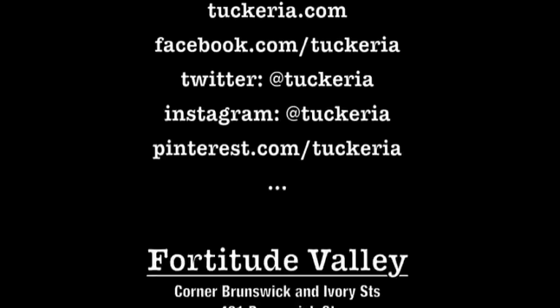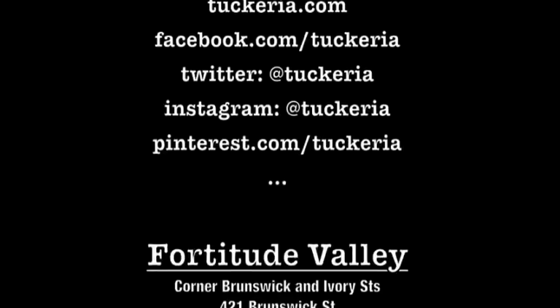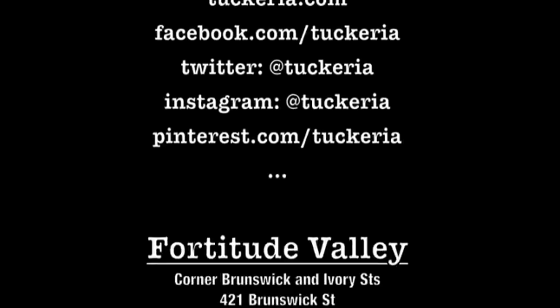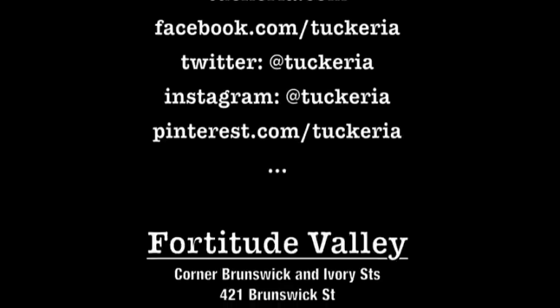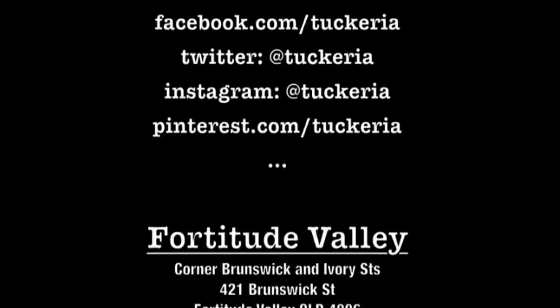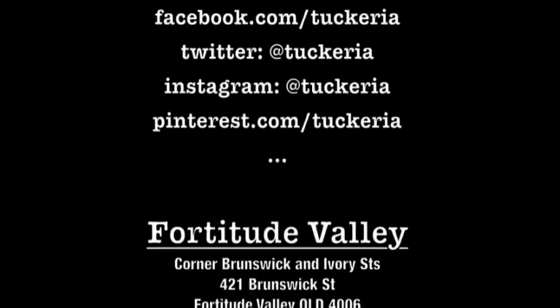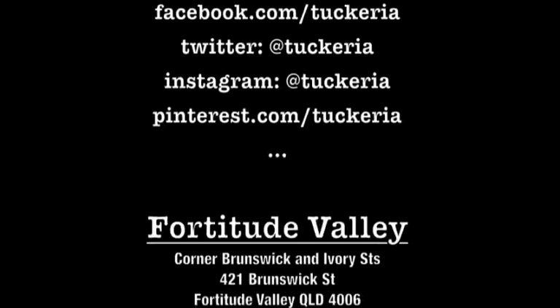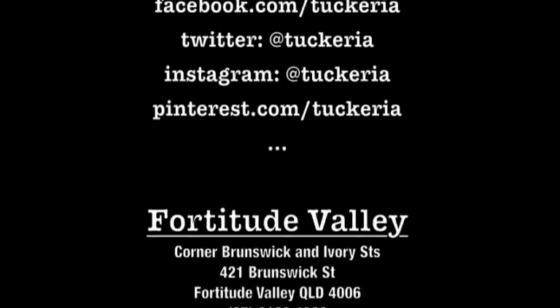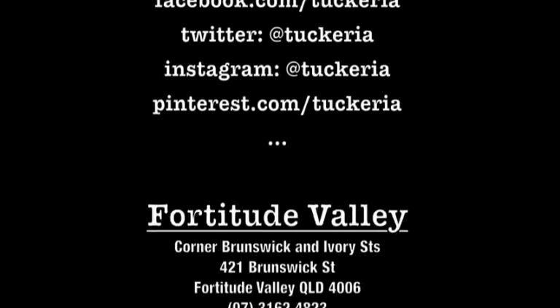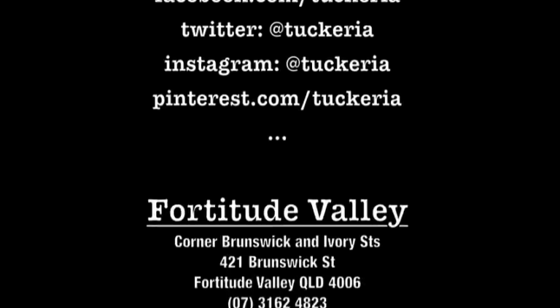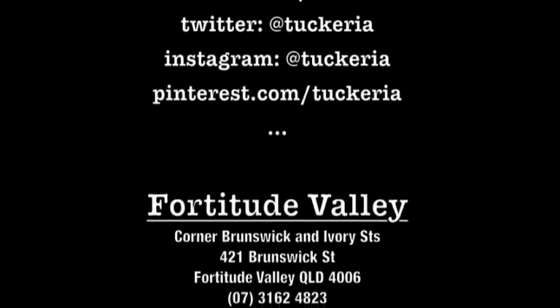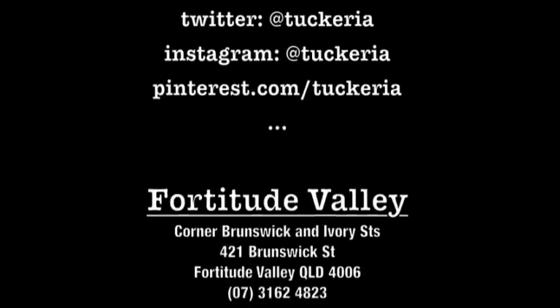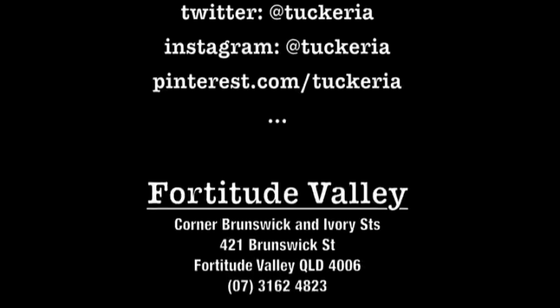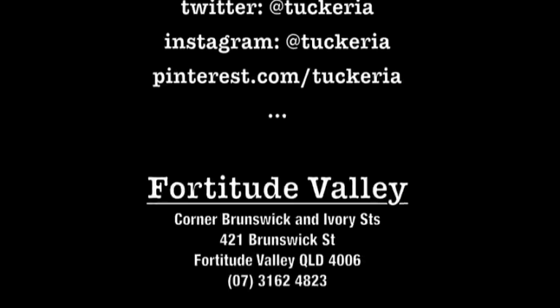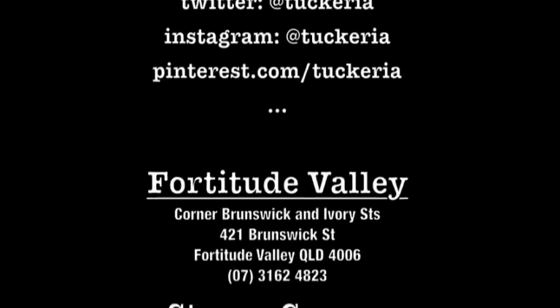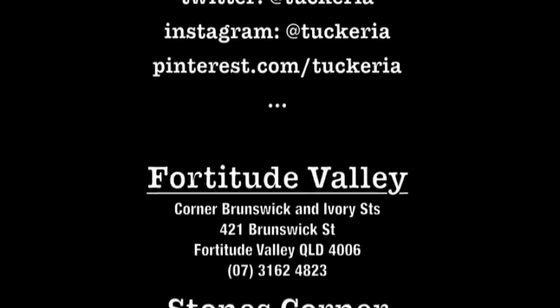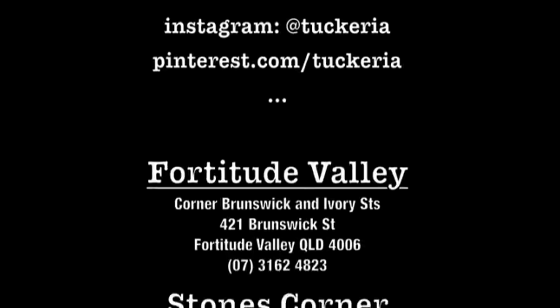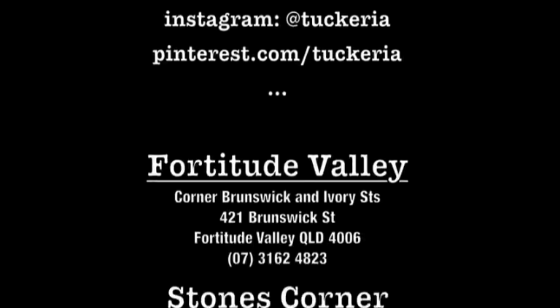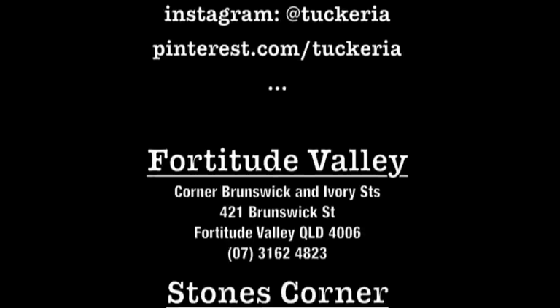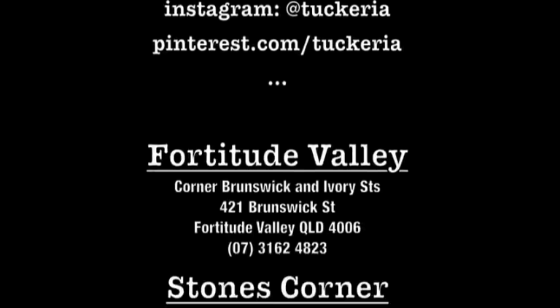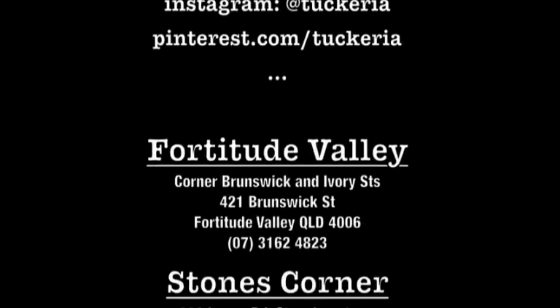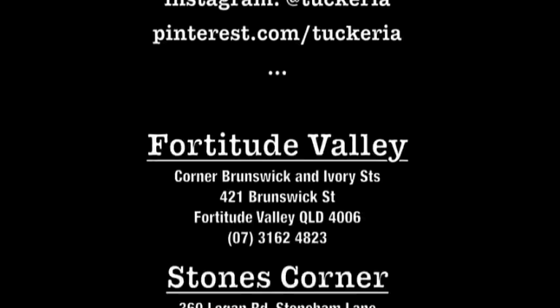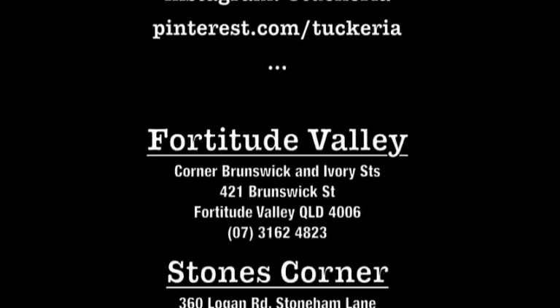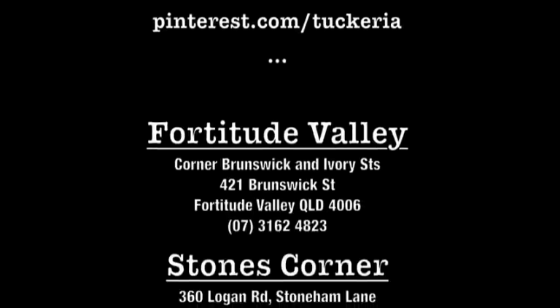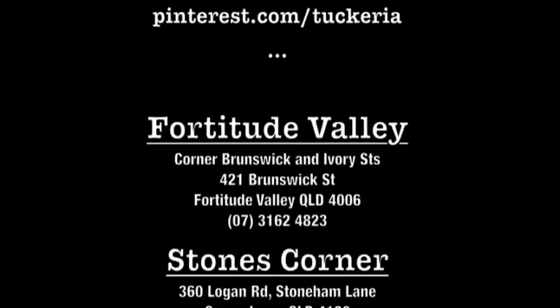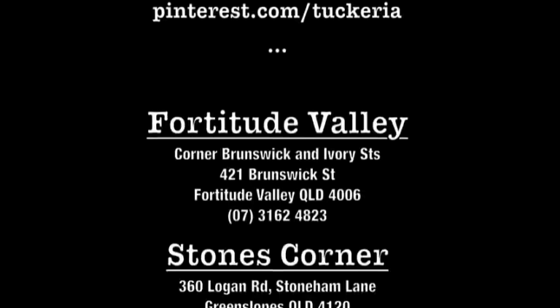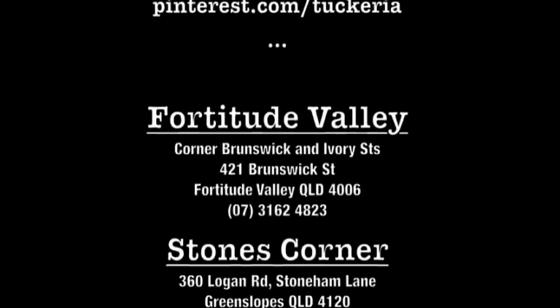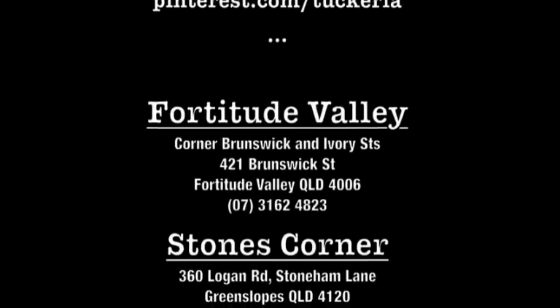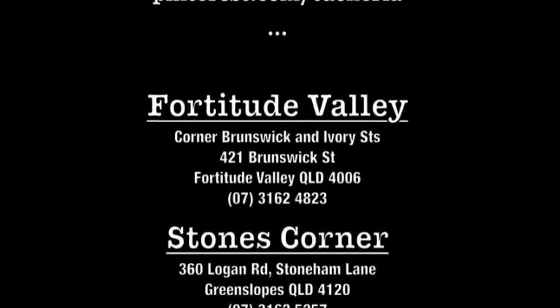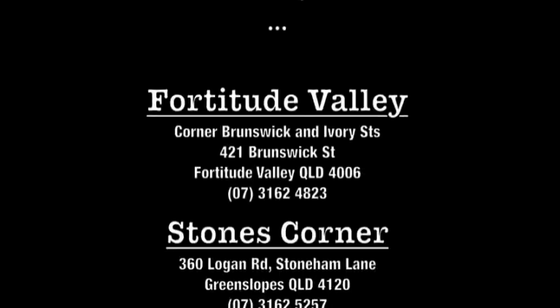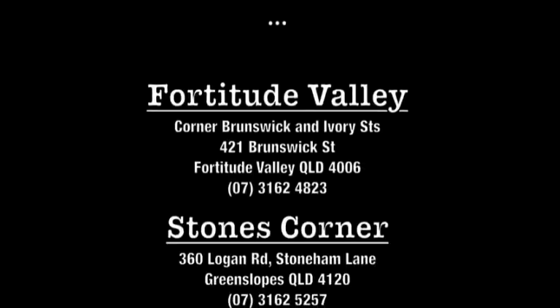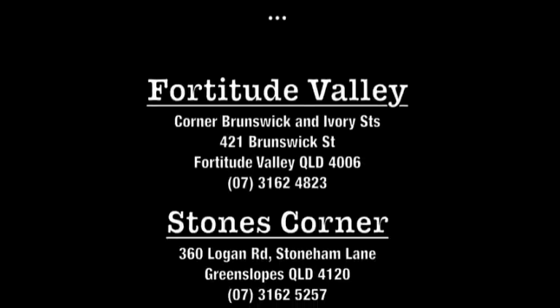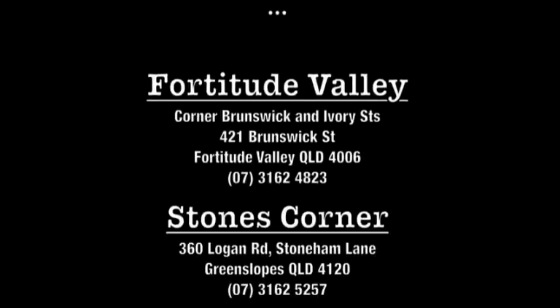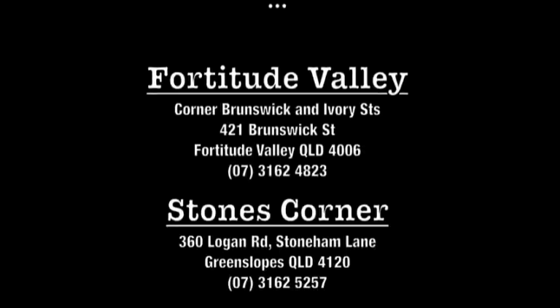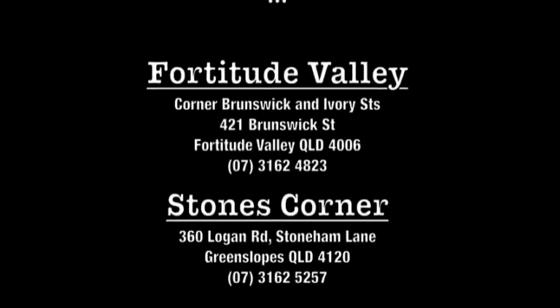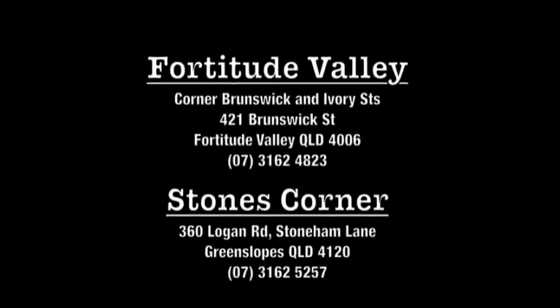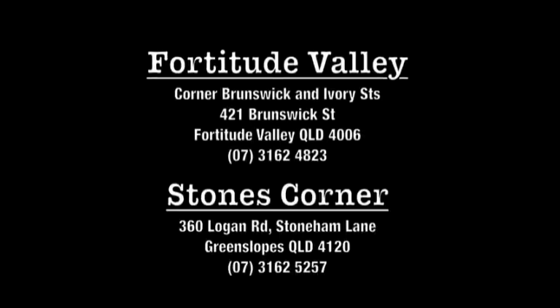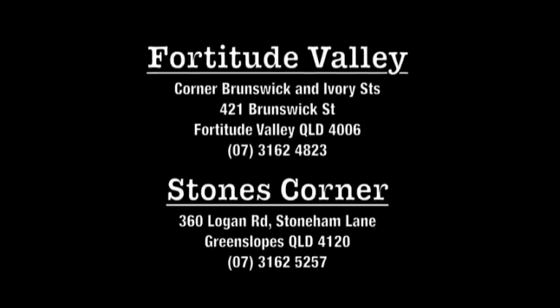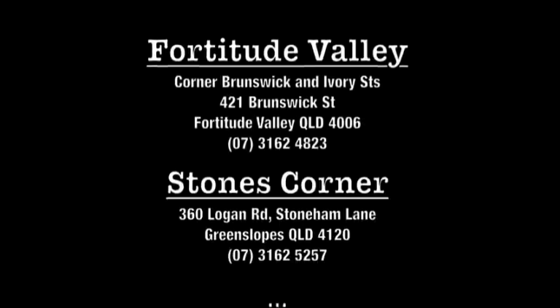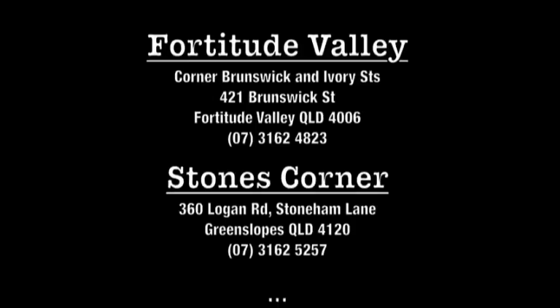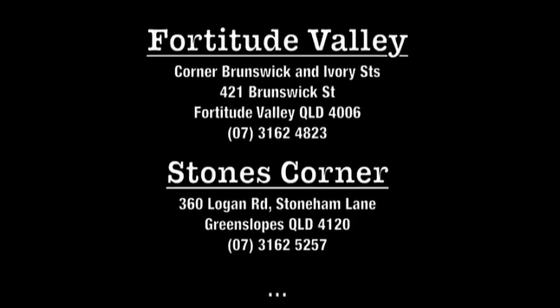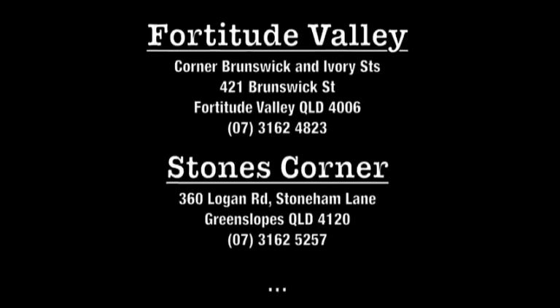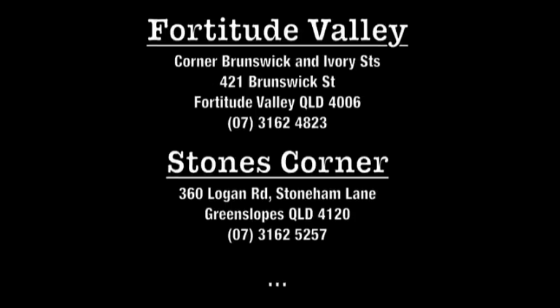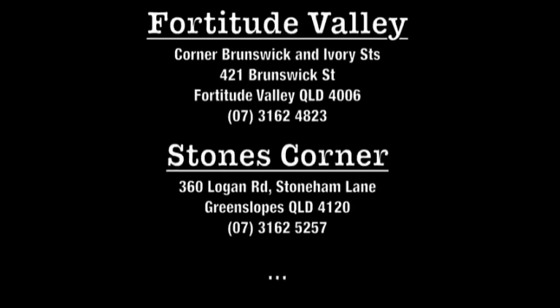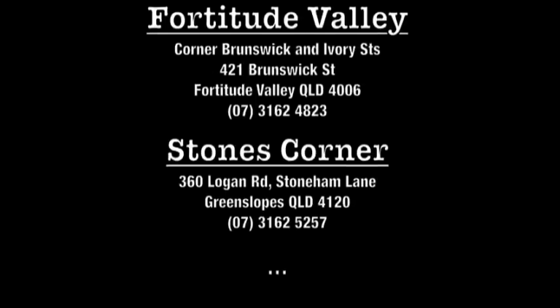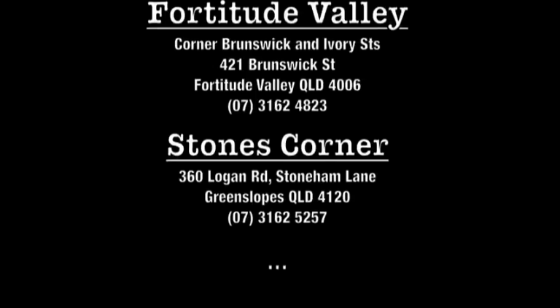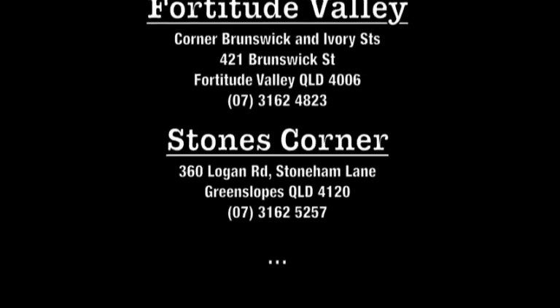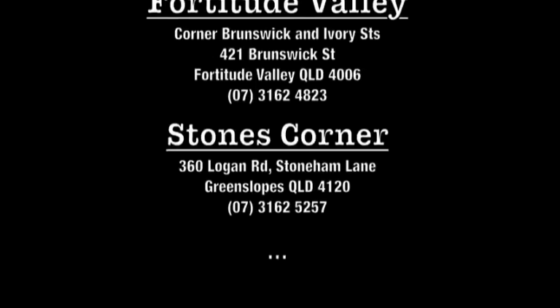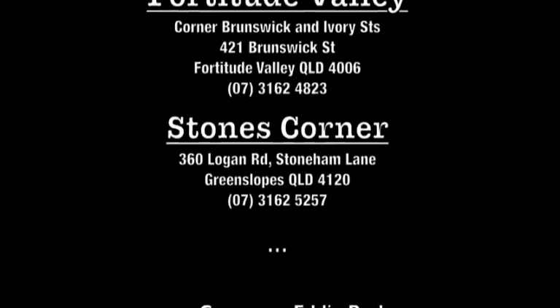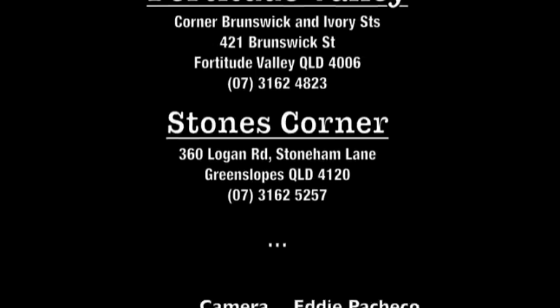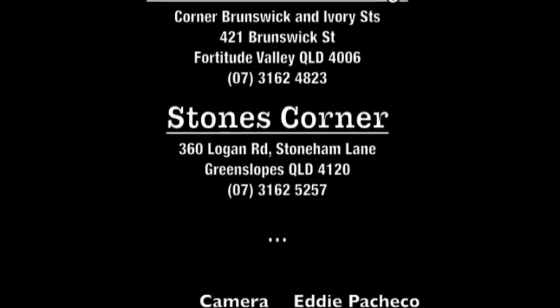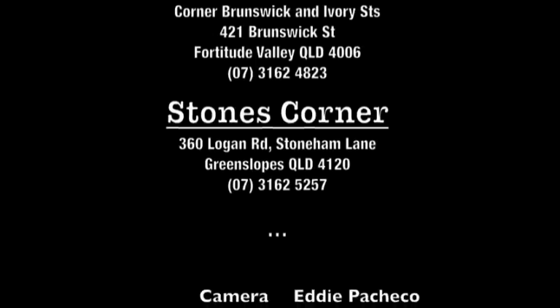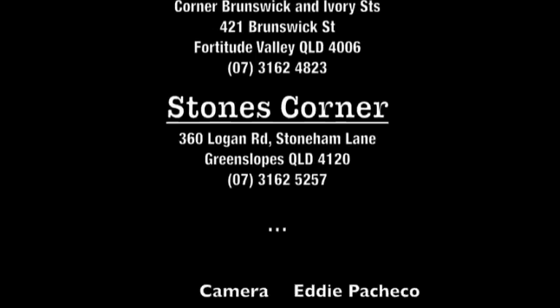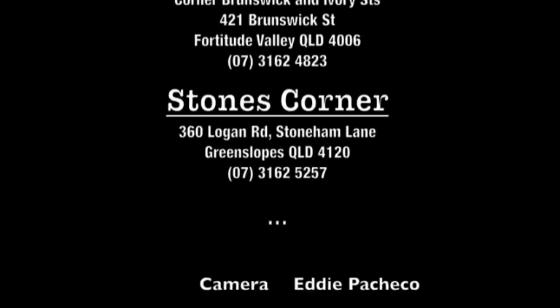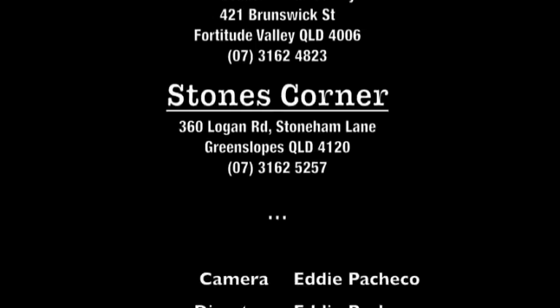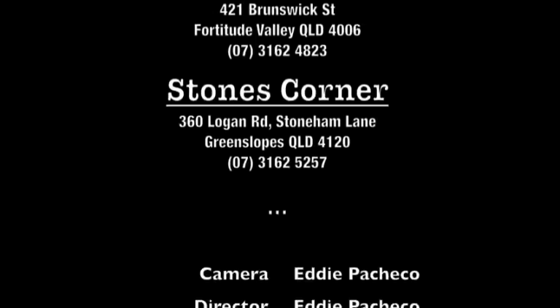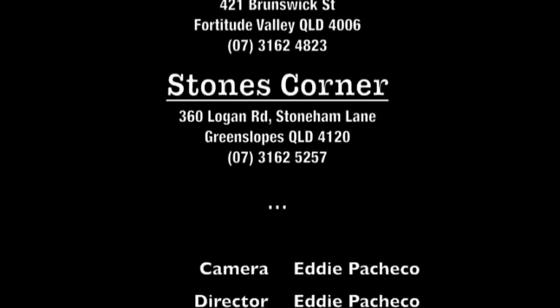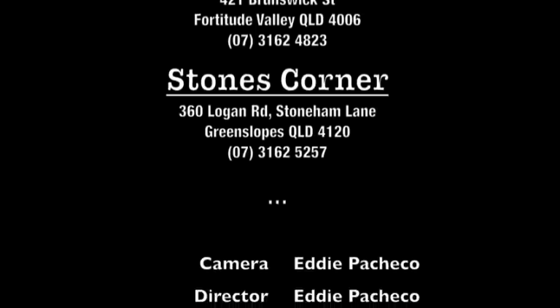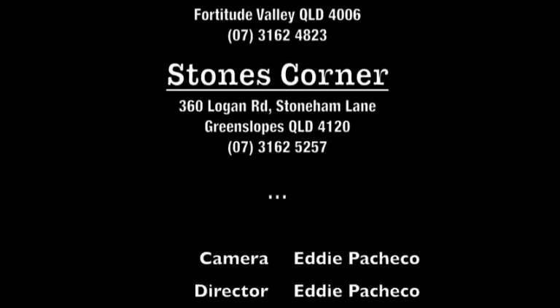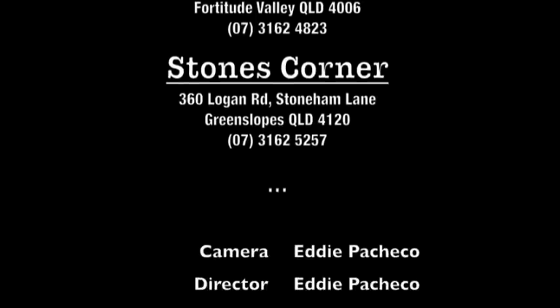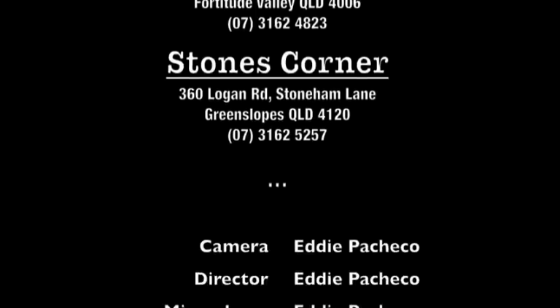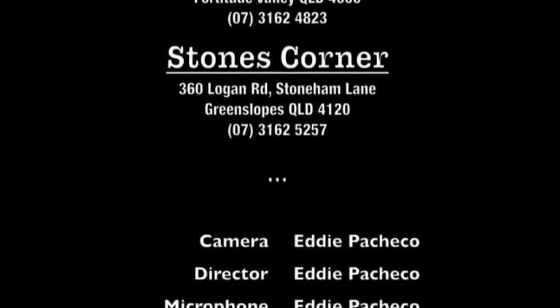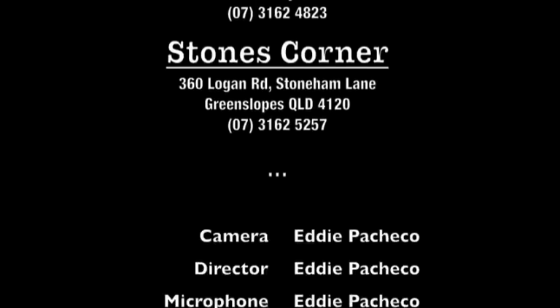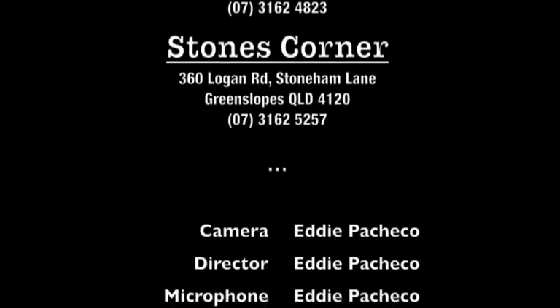And if you'd like to see how the professionals do it, visit our restaurants — one in Fortitude Valley and the other in Stone's Corner. See you soon.